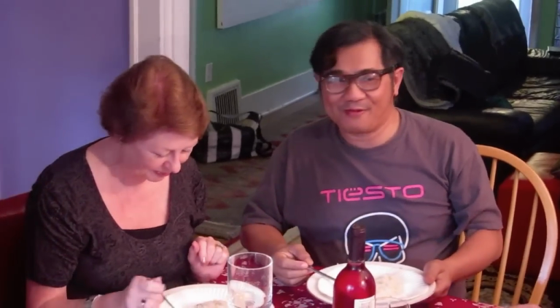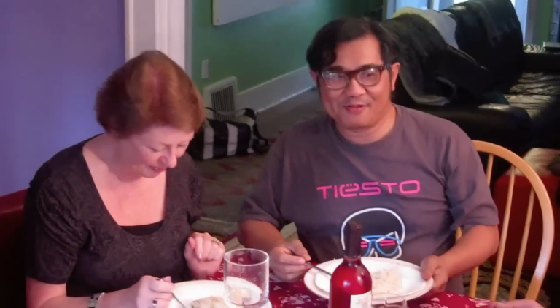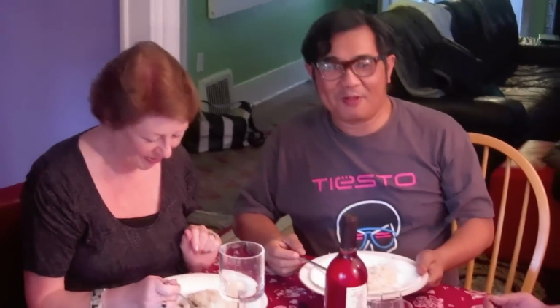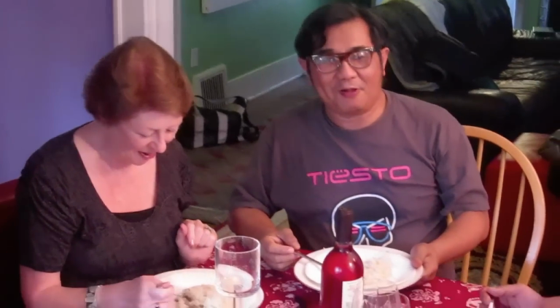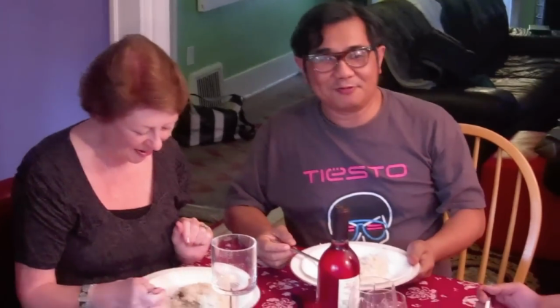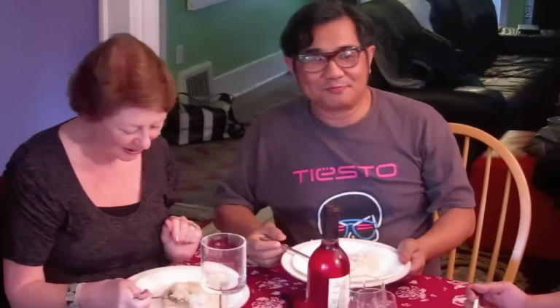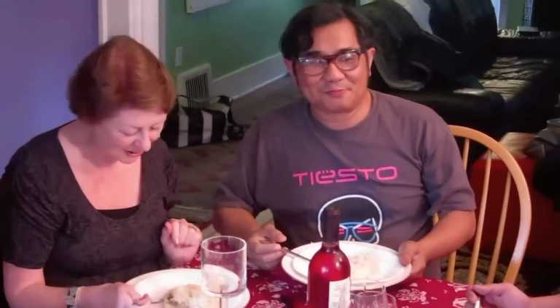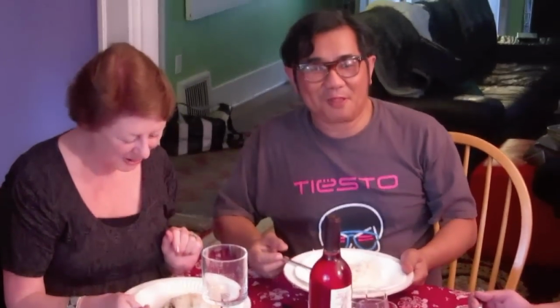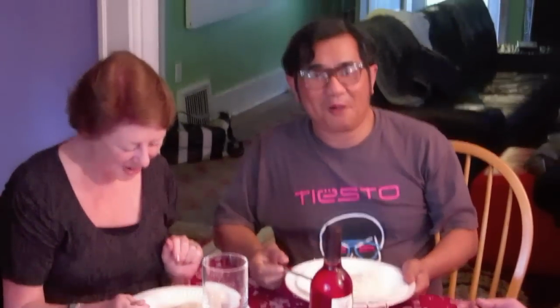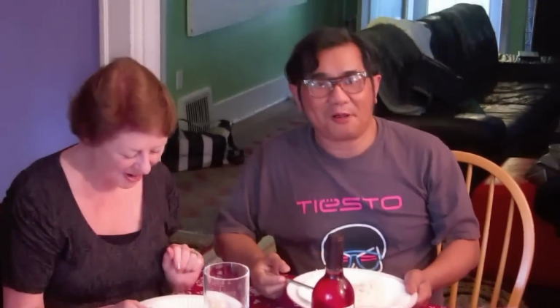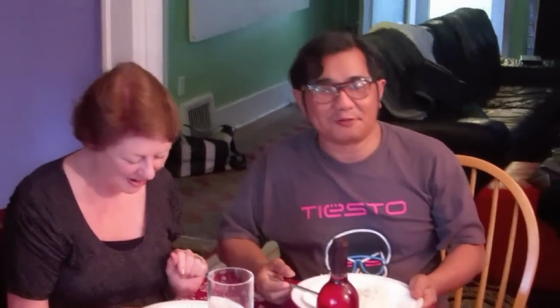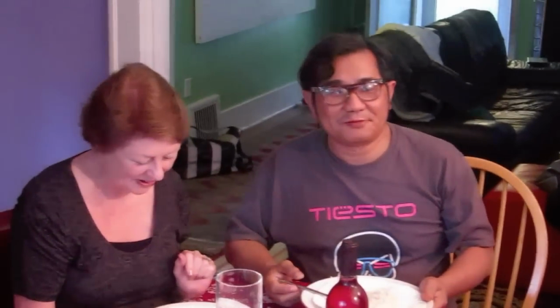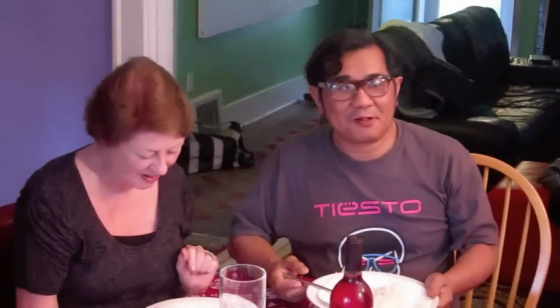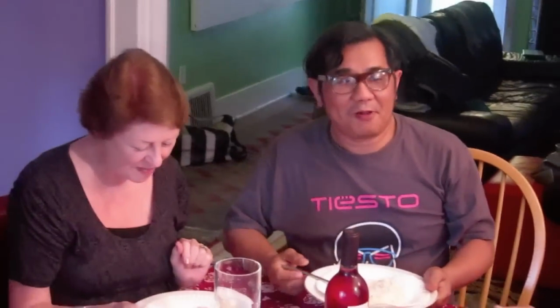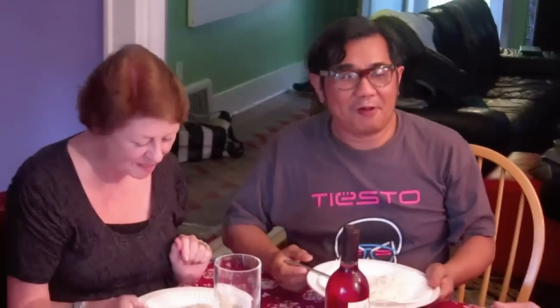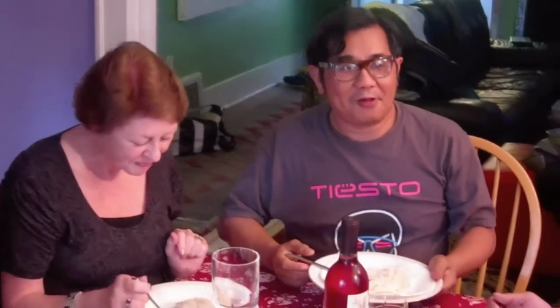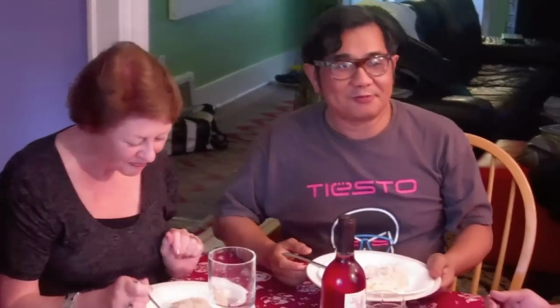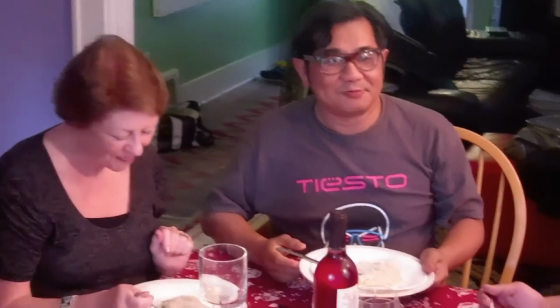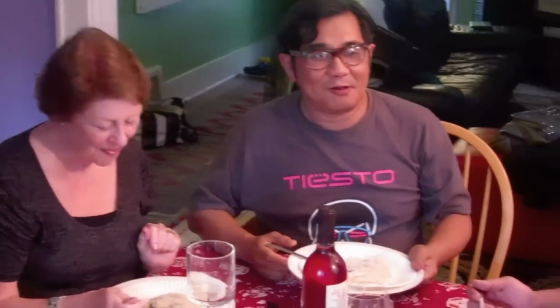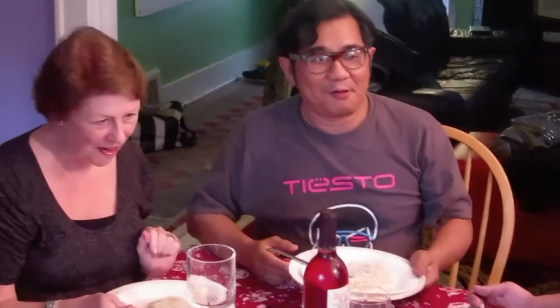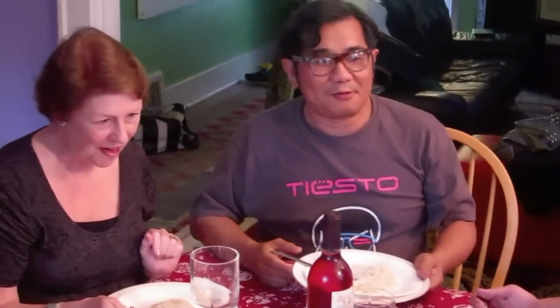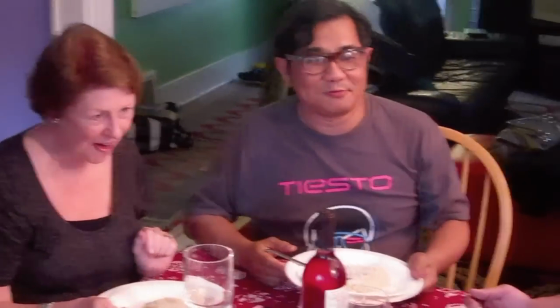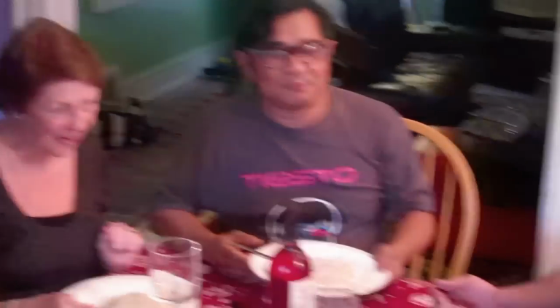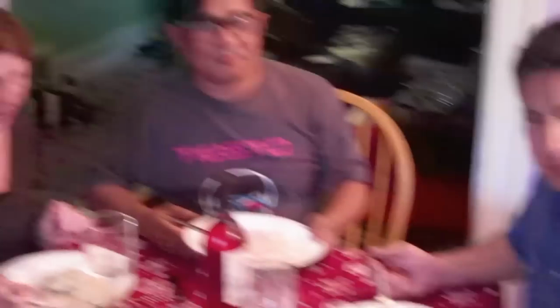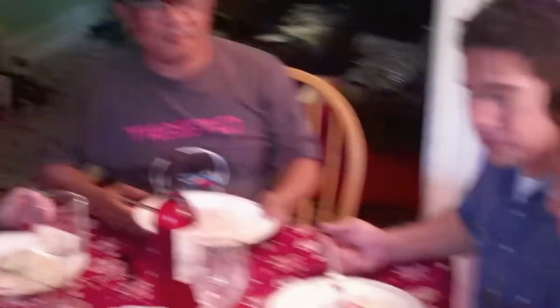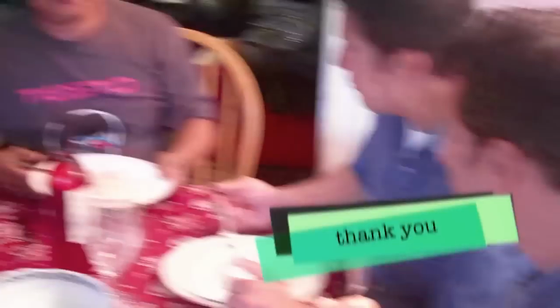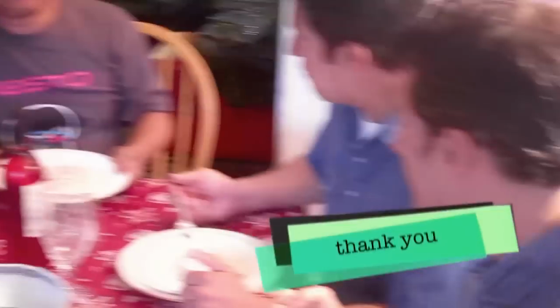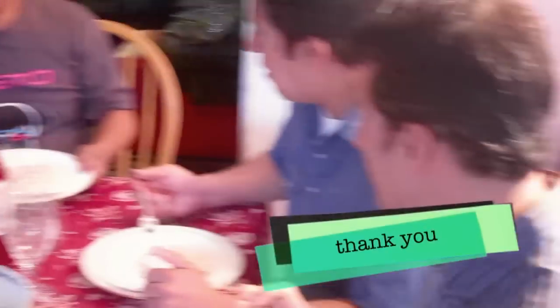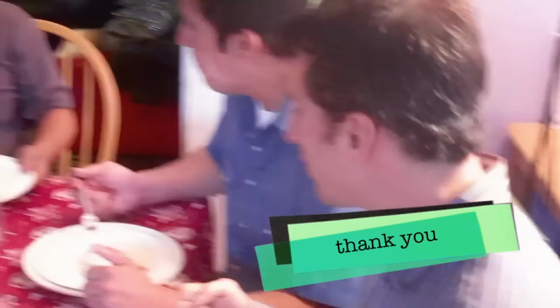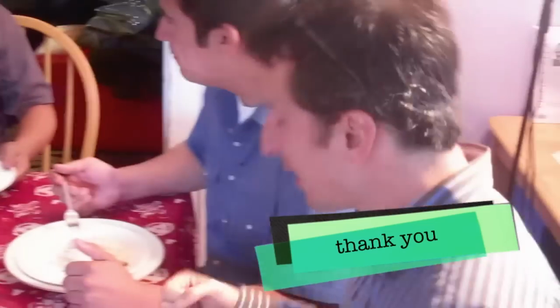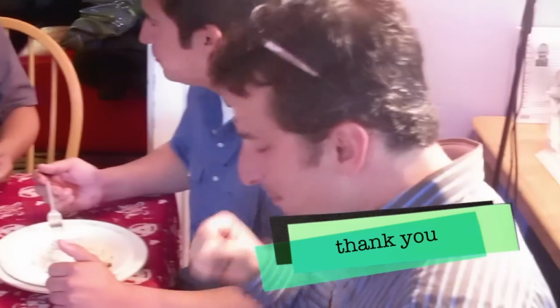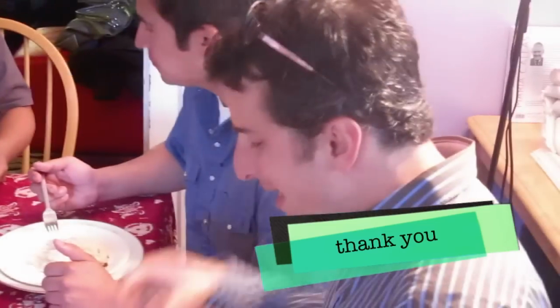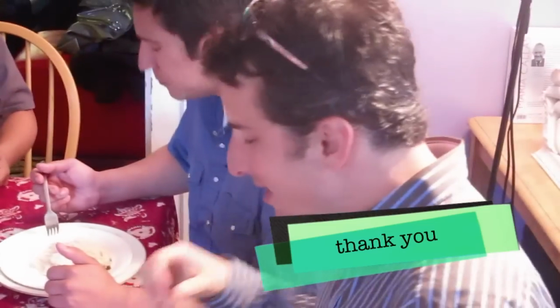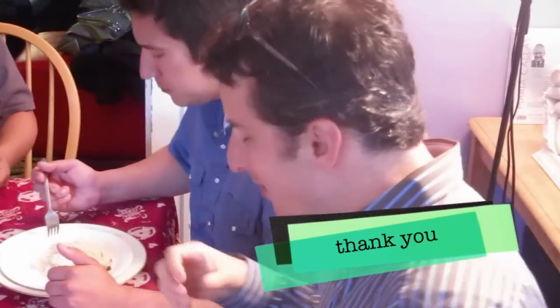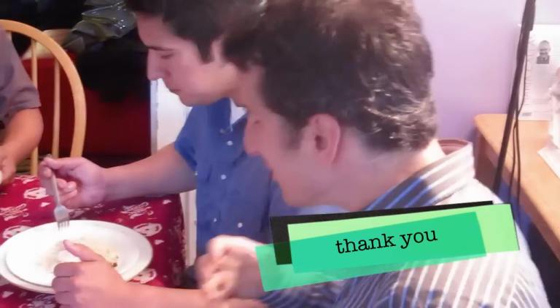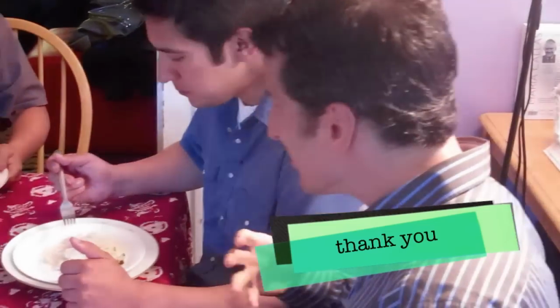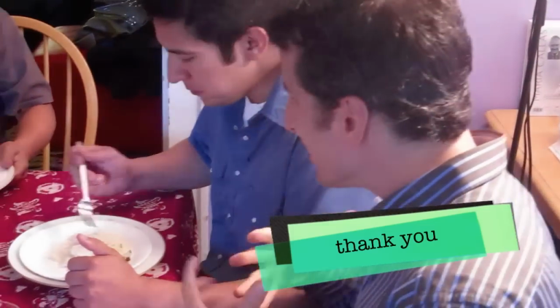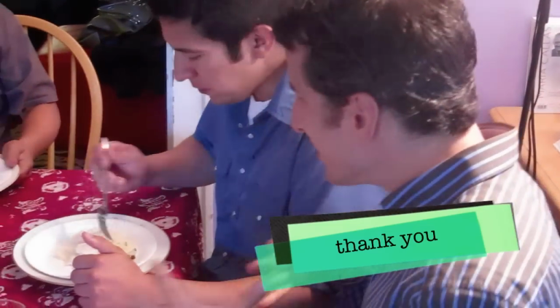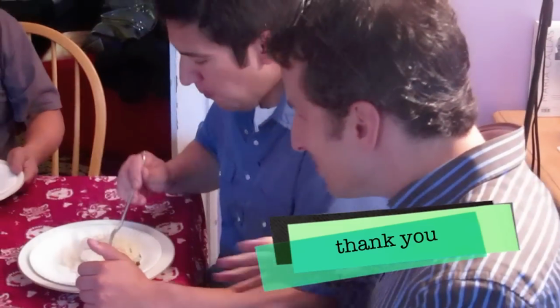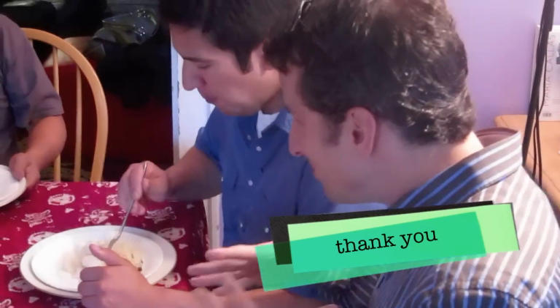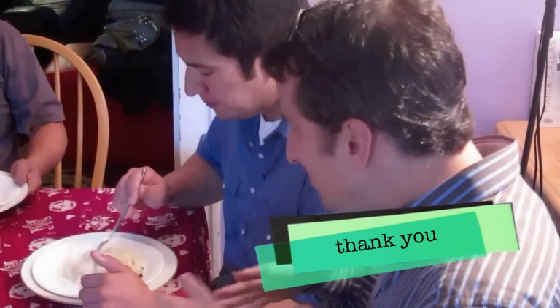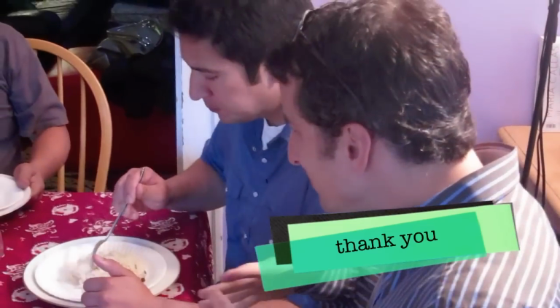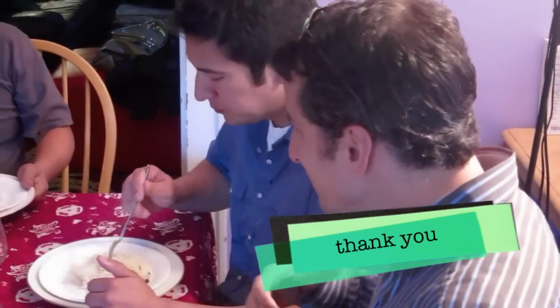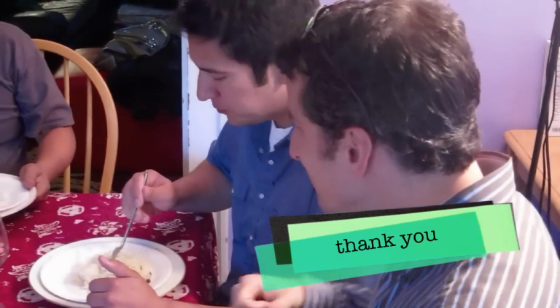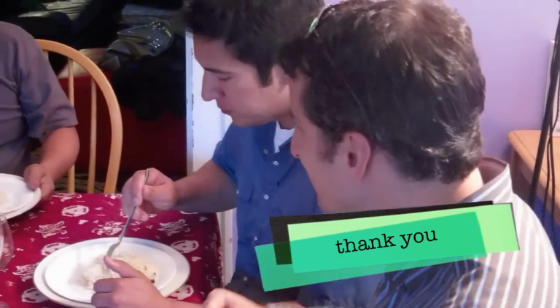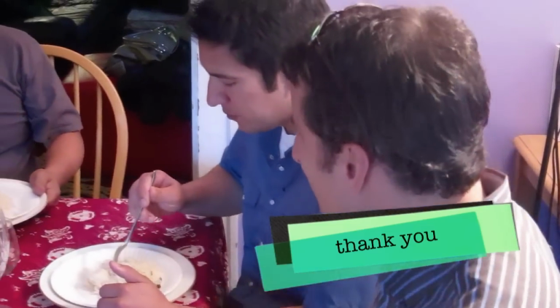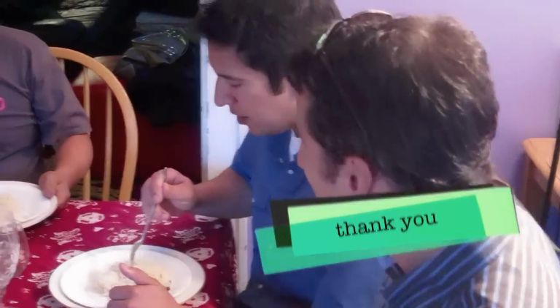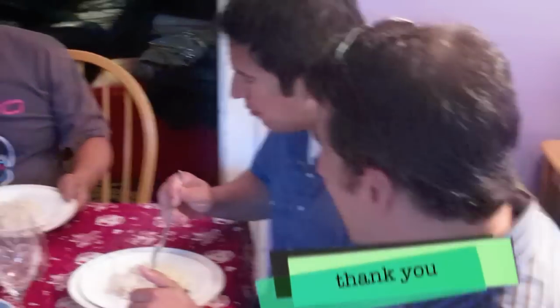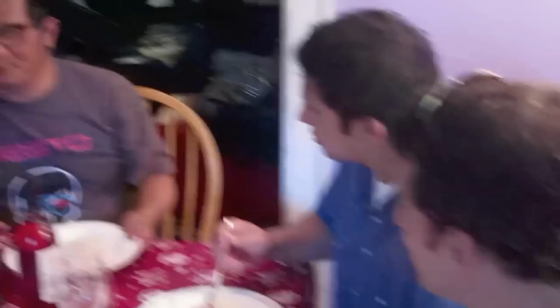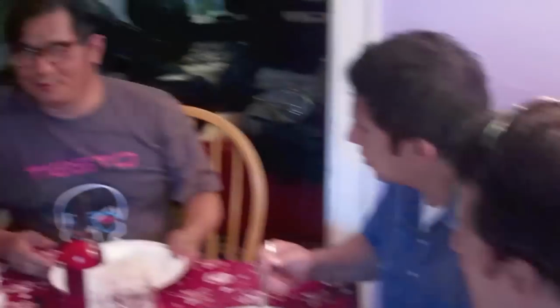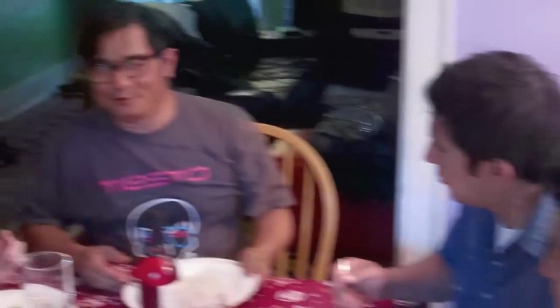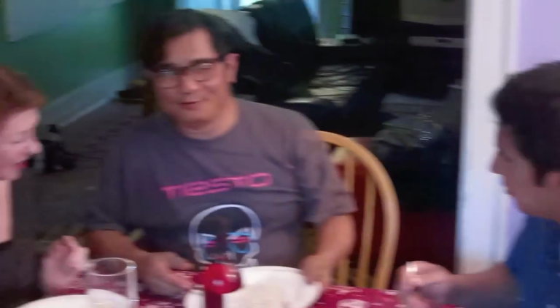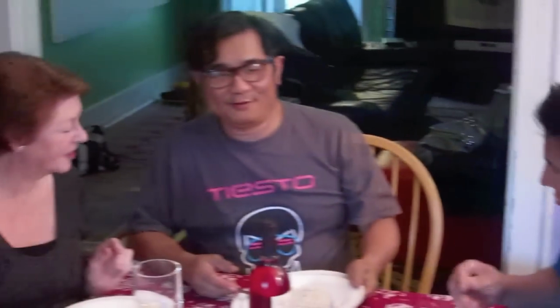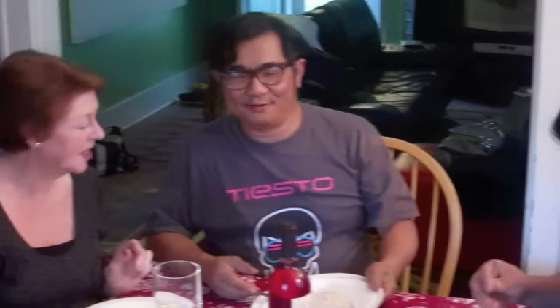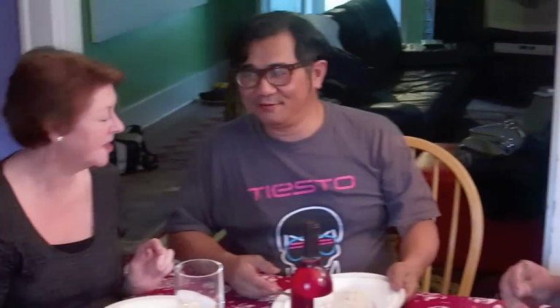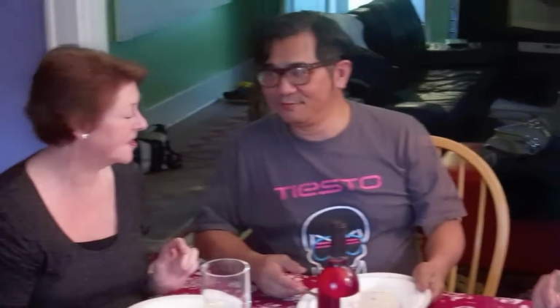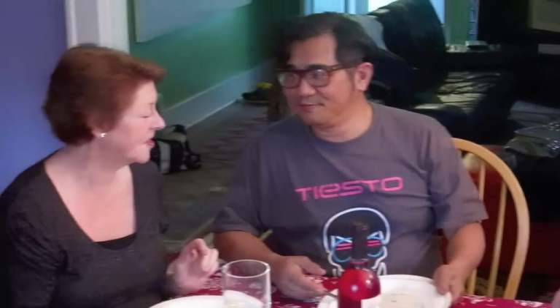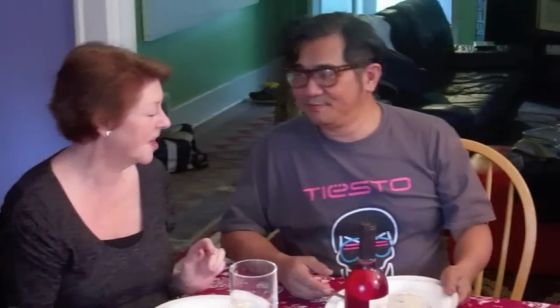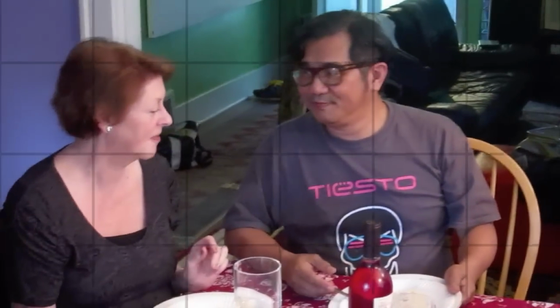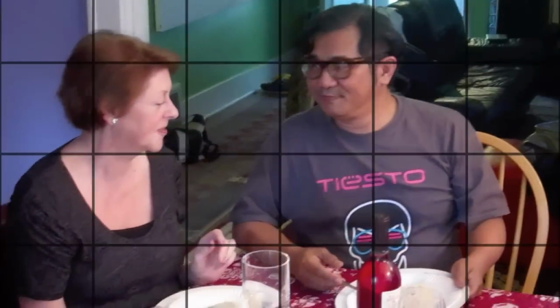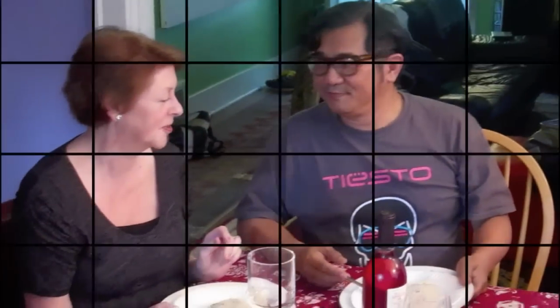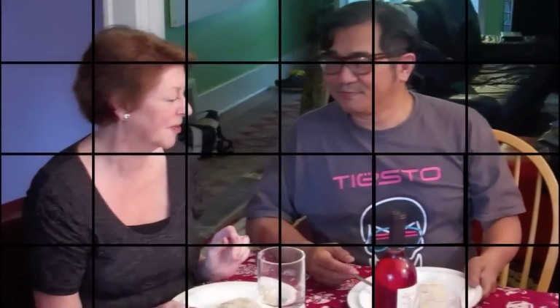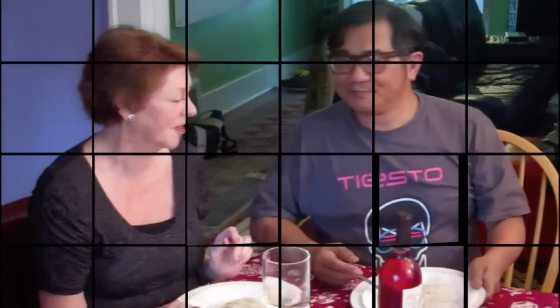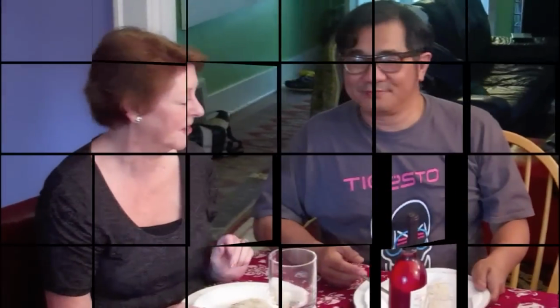Every celebrity chef has a signature line — like bam, or like bam. I'm glad I didn't have to cook it. Thank you.